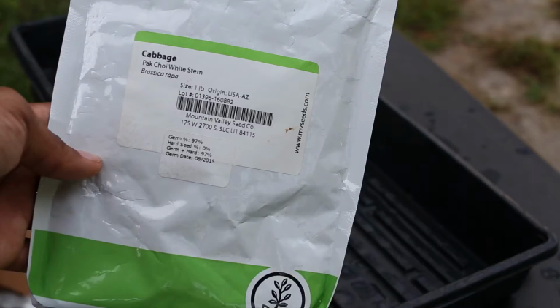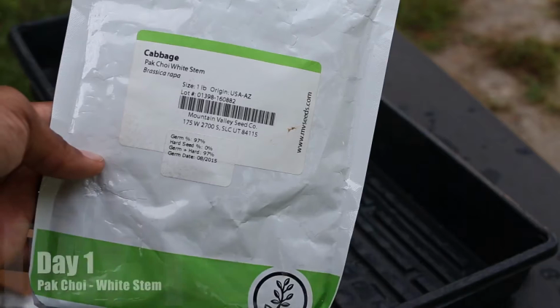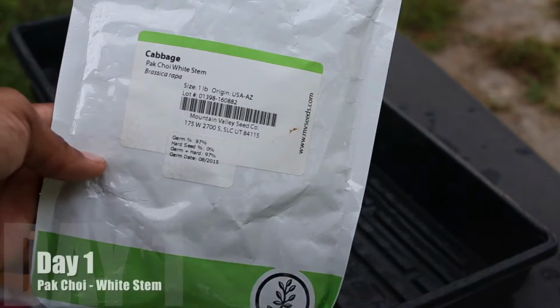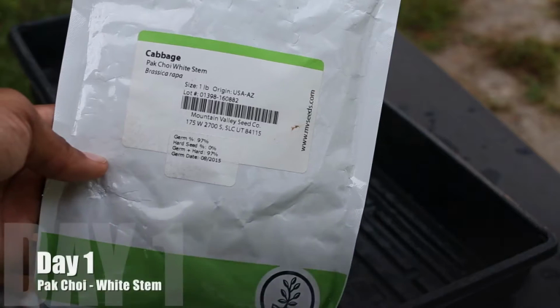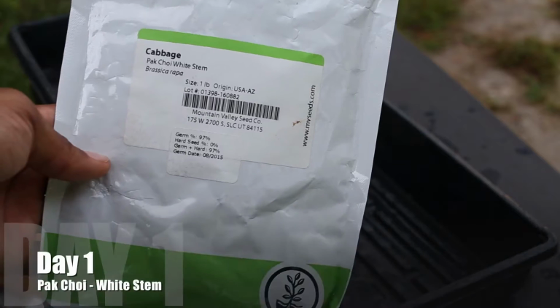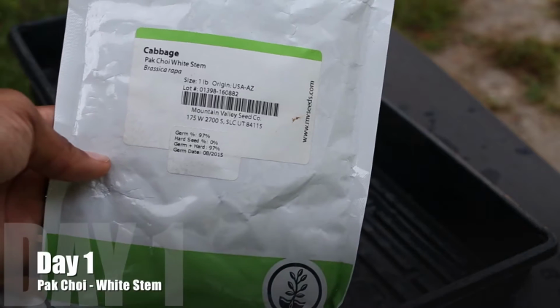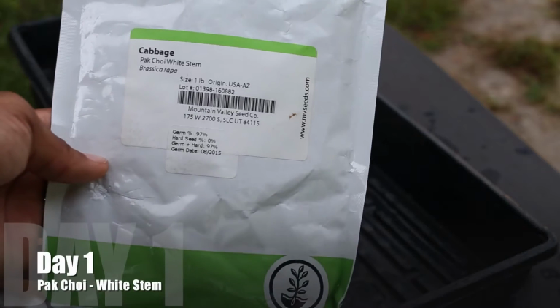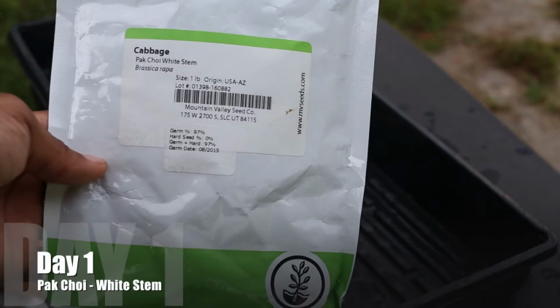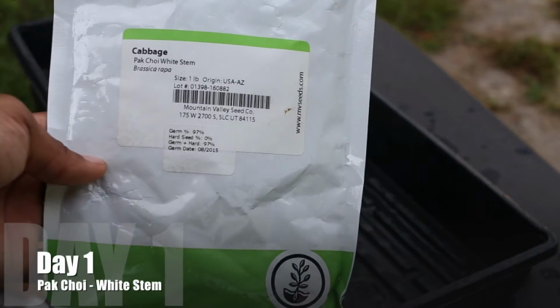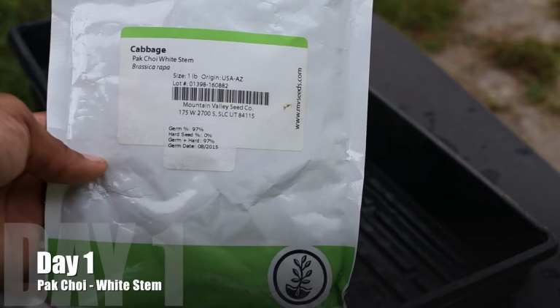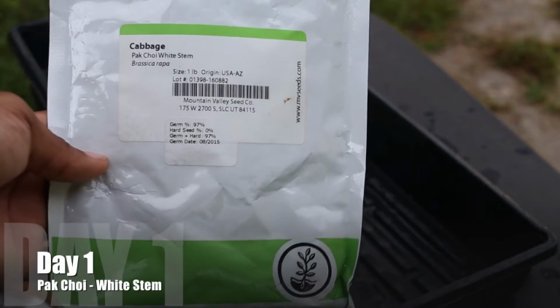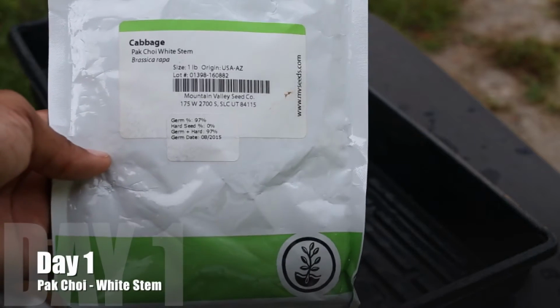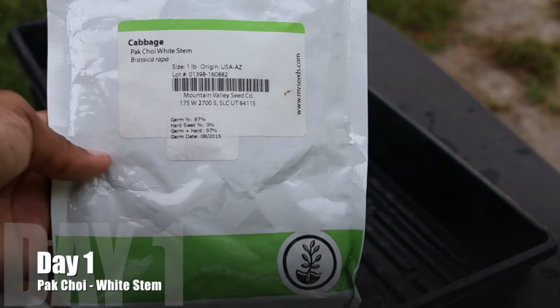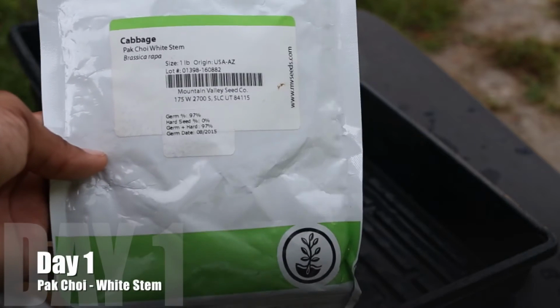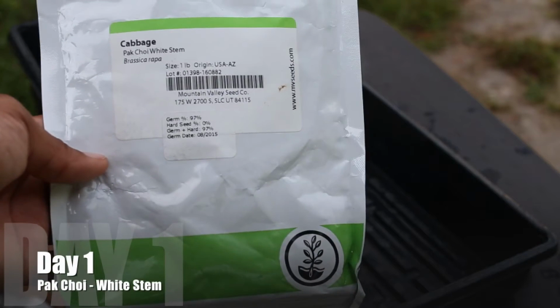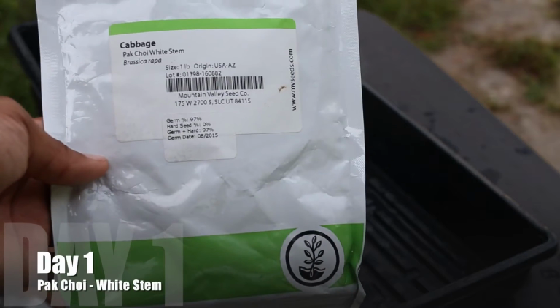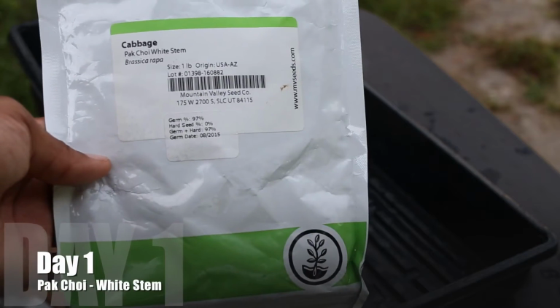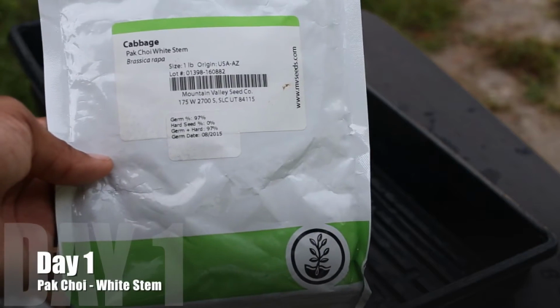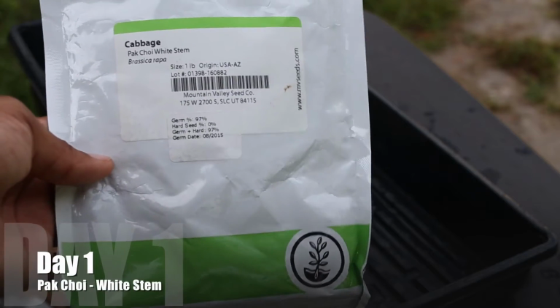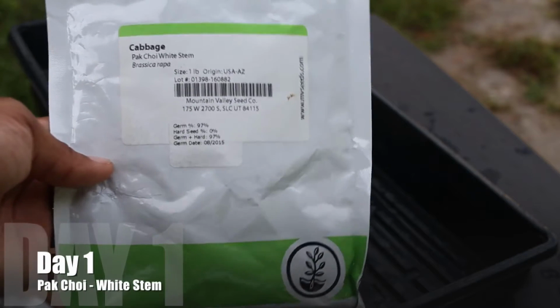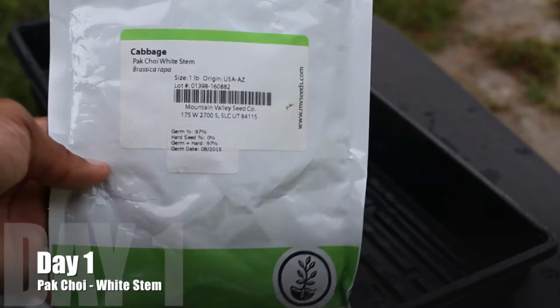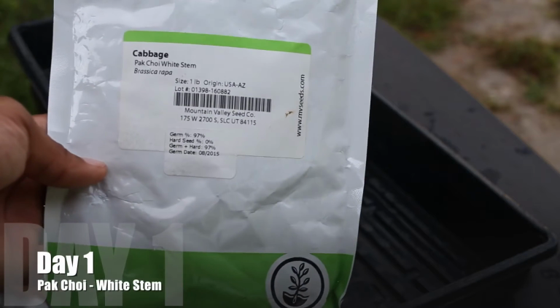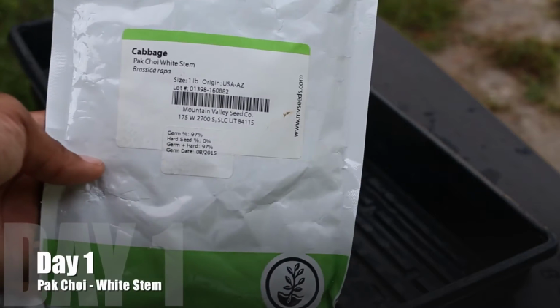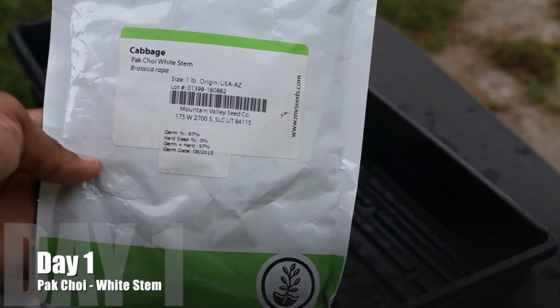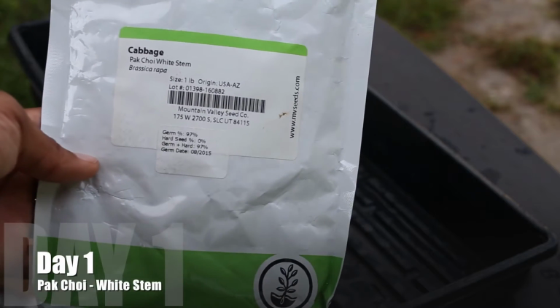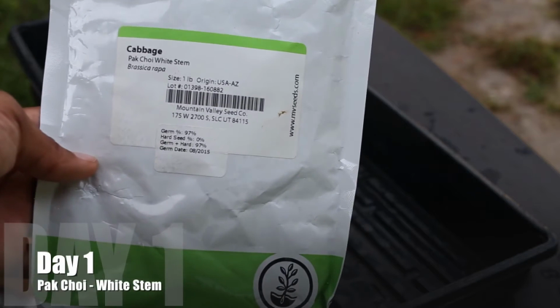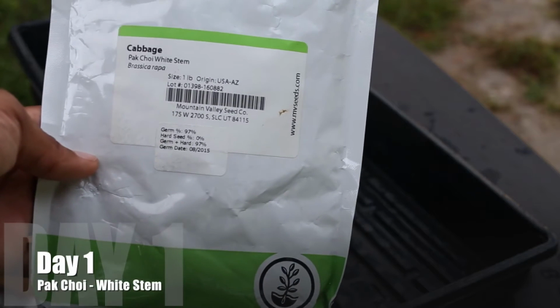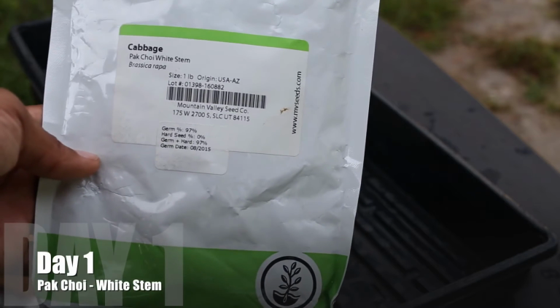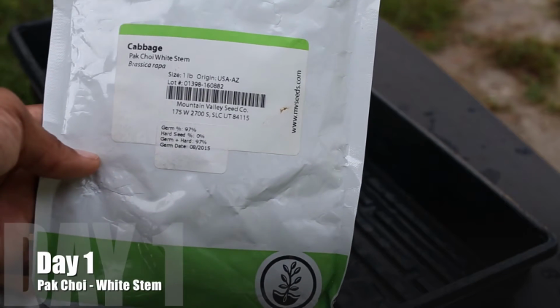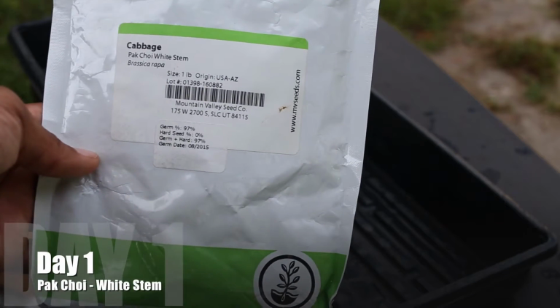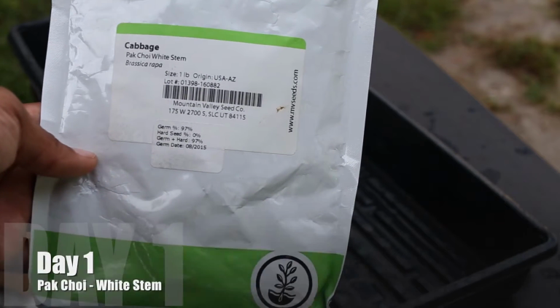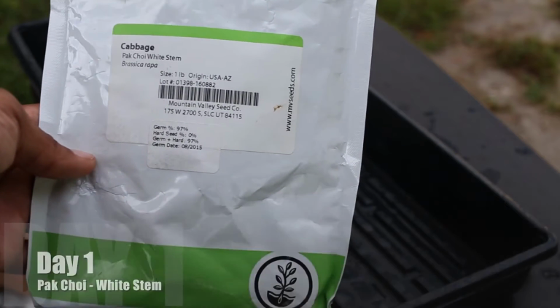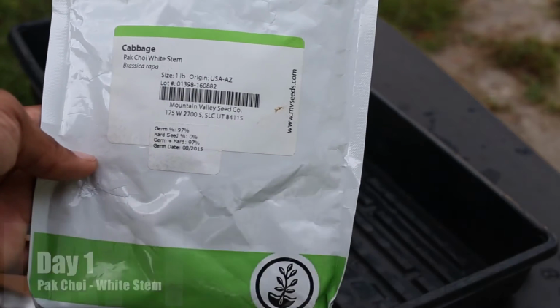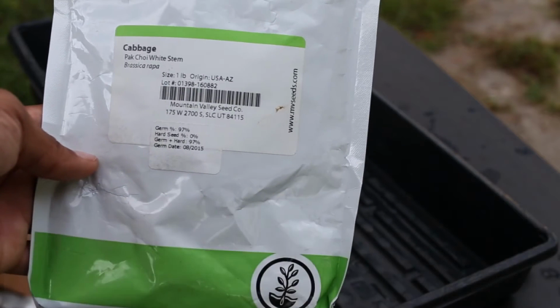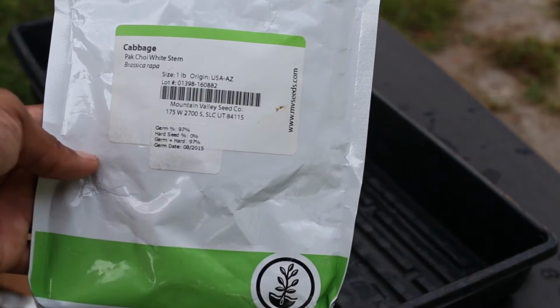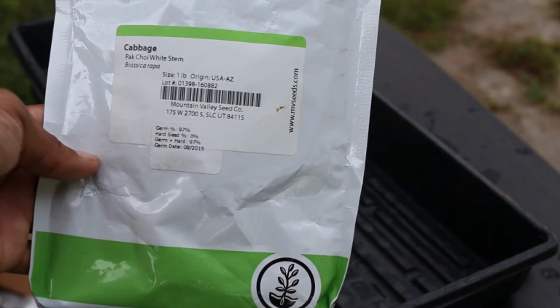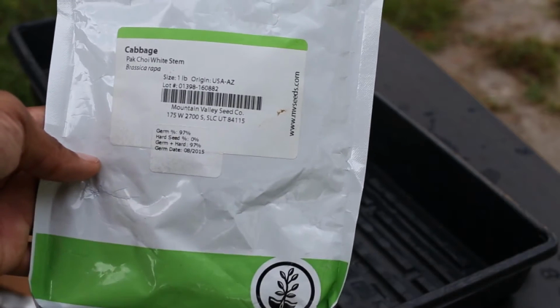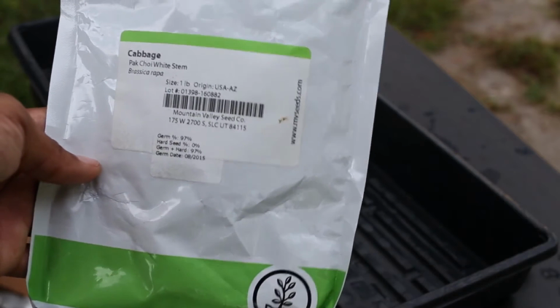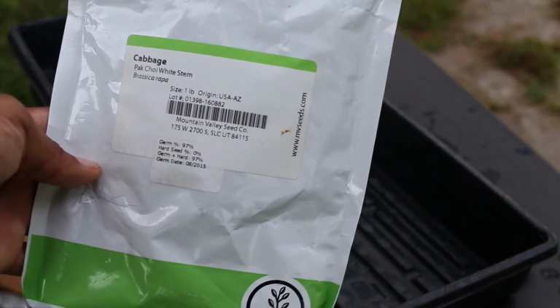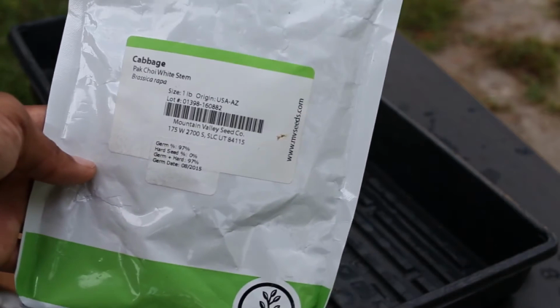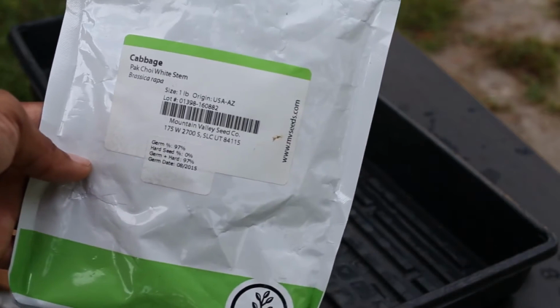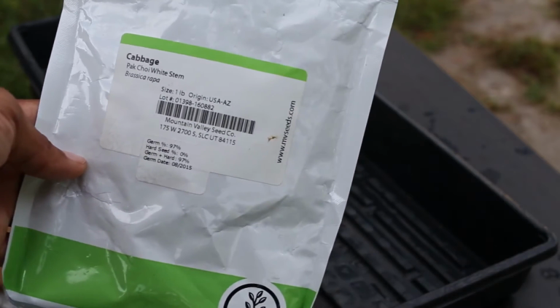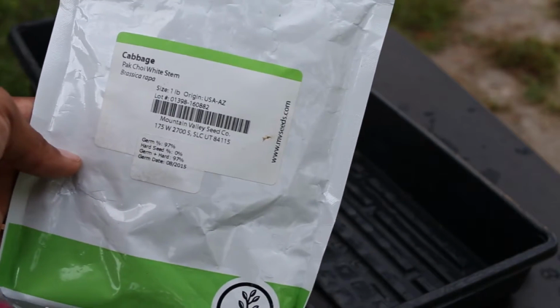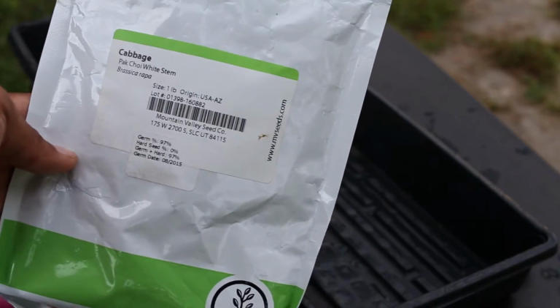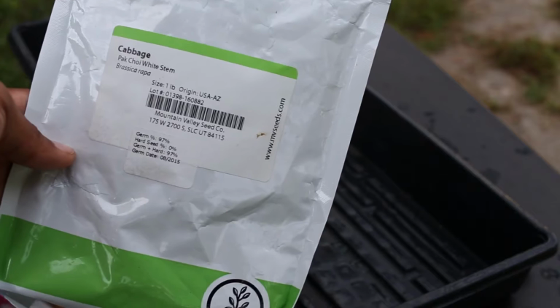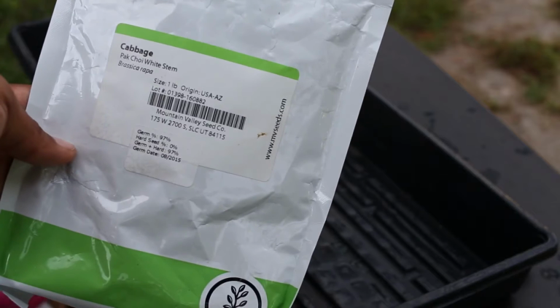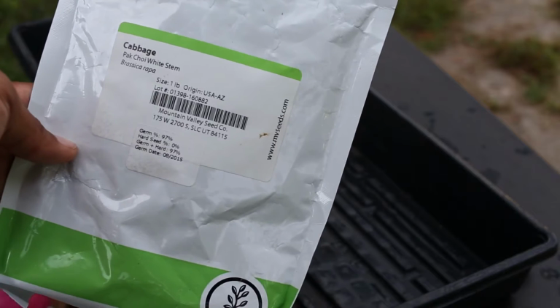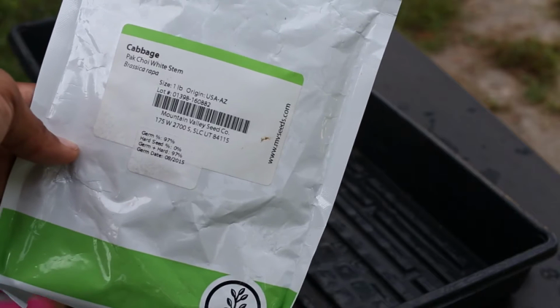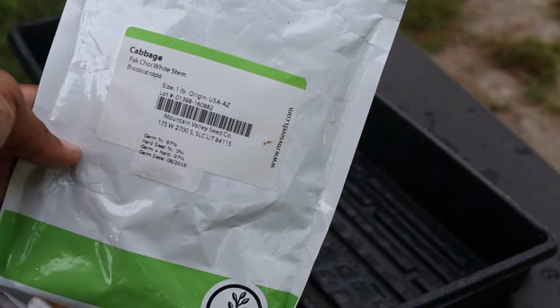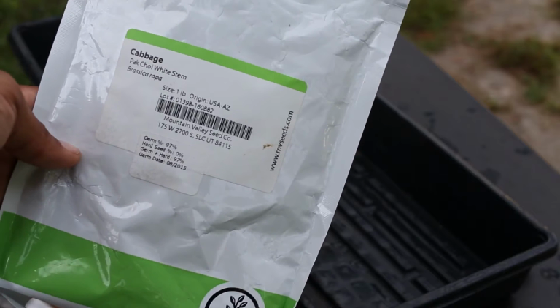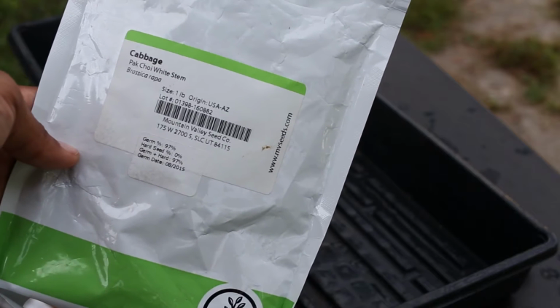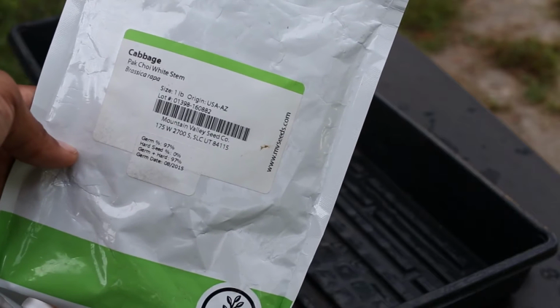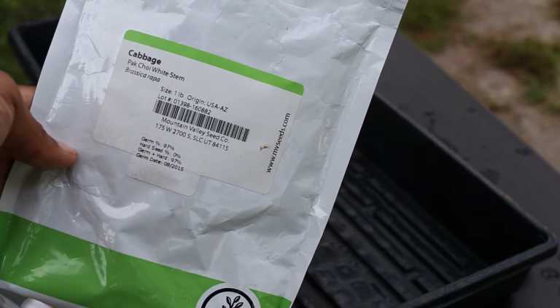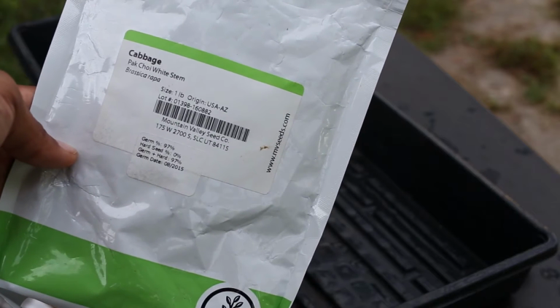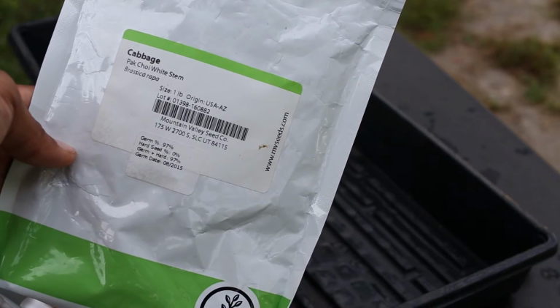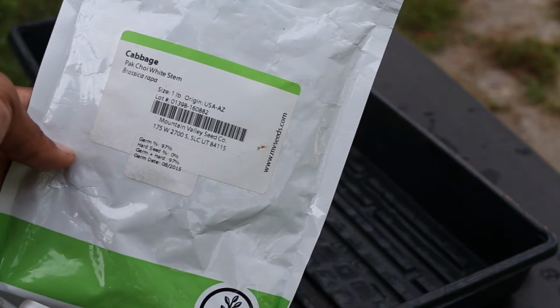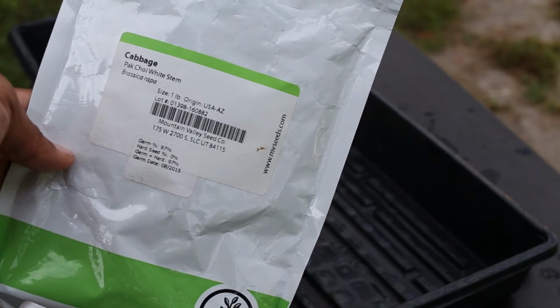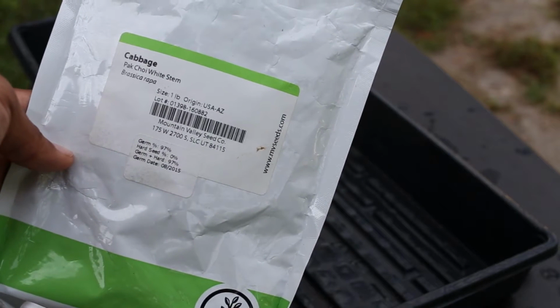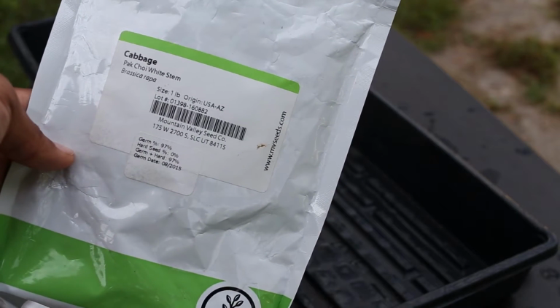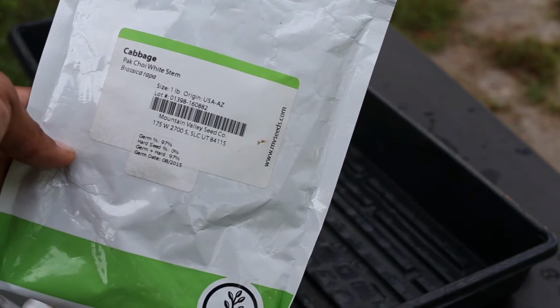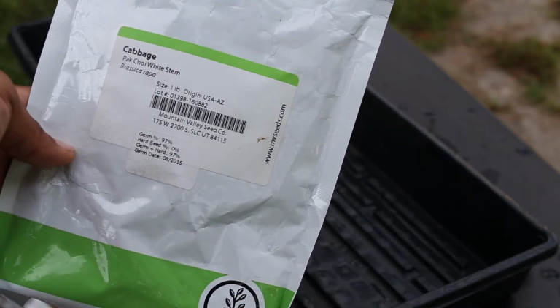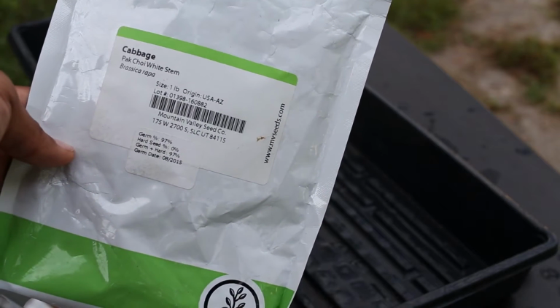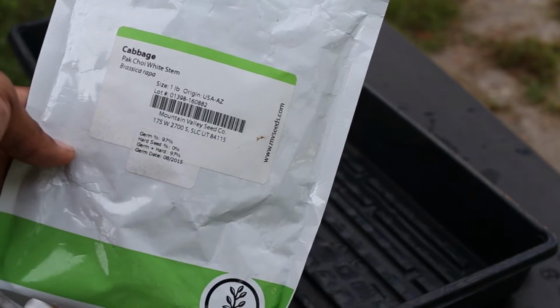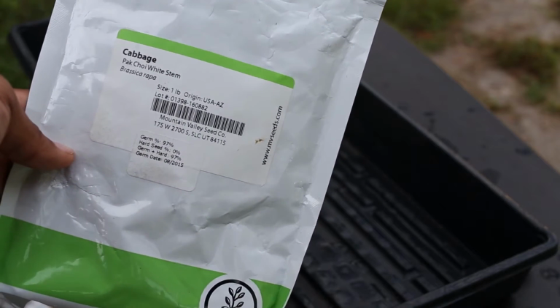White stem bok choy. This is a member of the brassica family. This is a cool weather crop right here — loves cool weather.